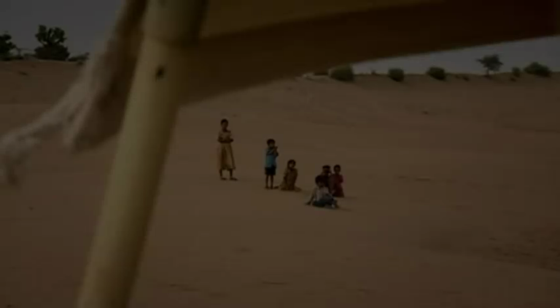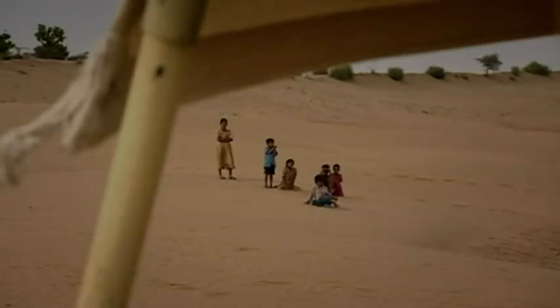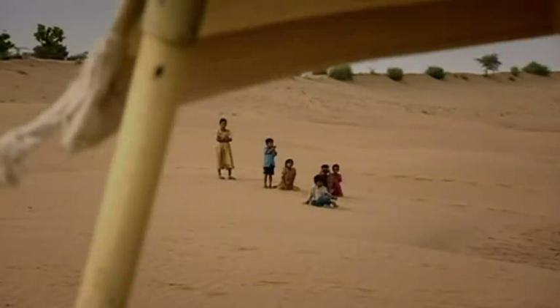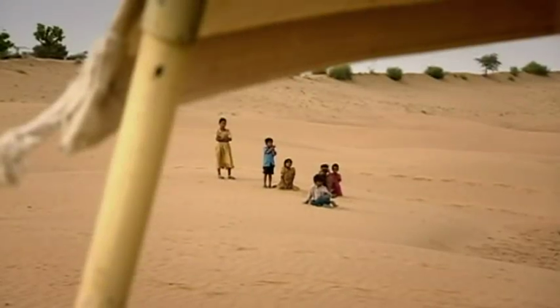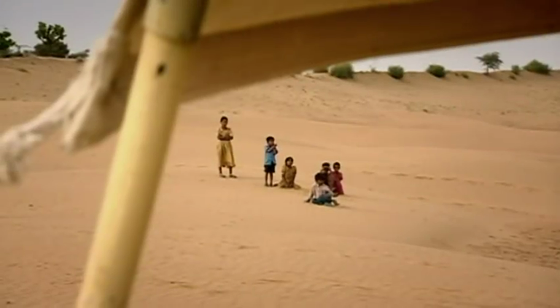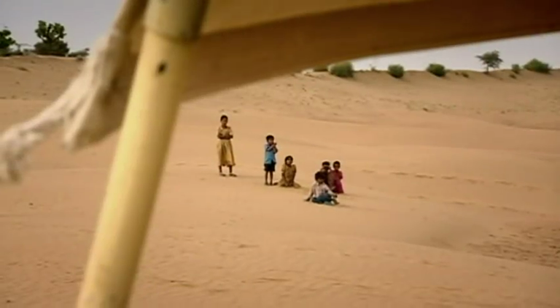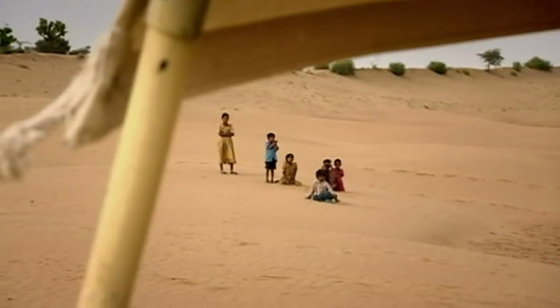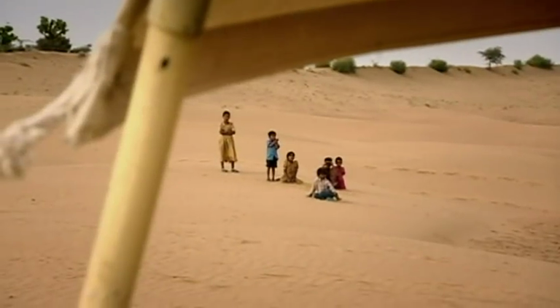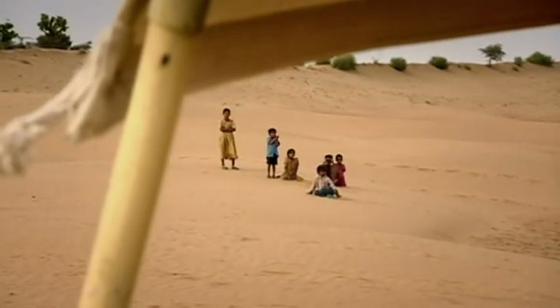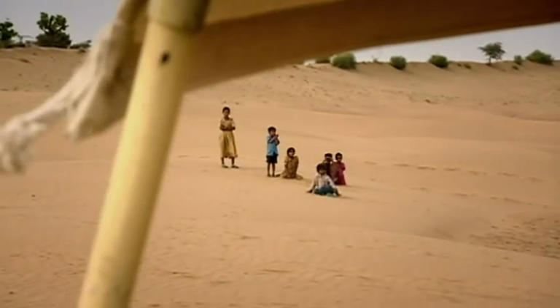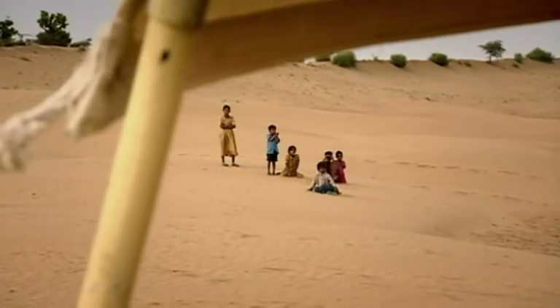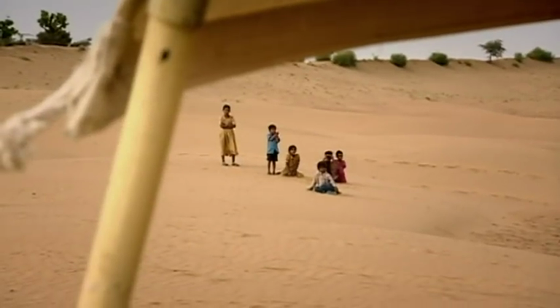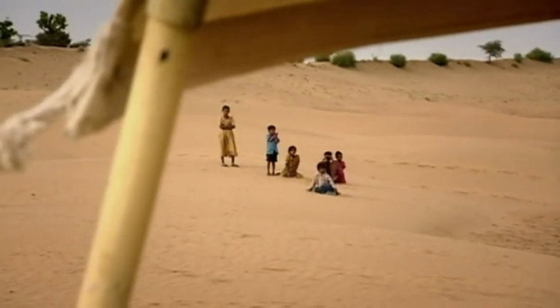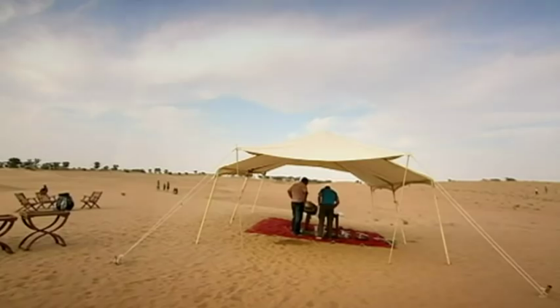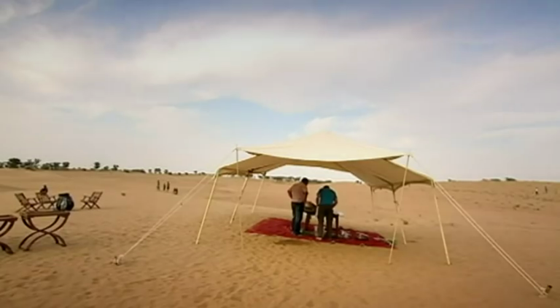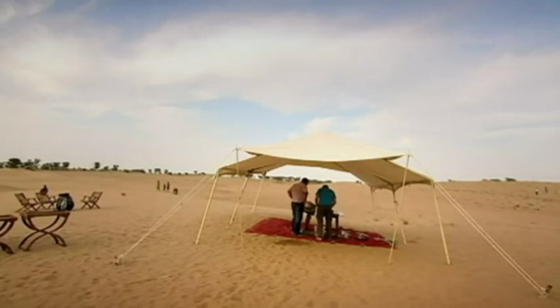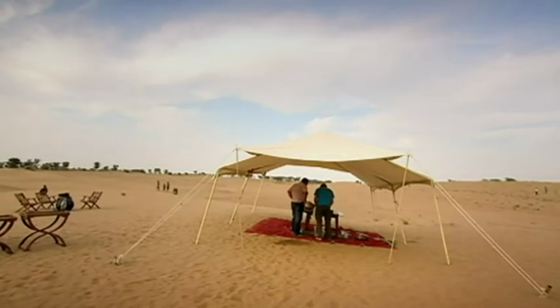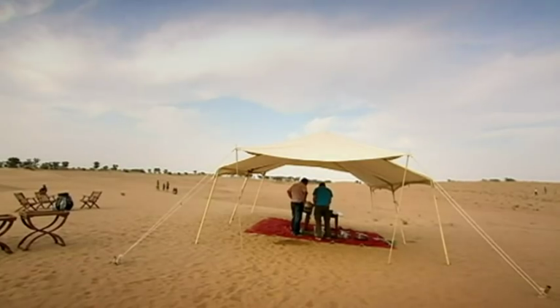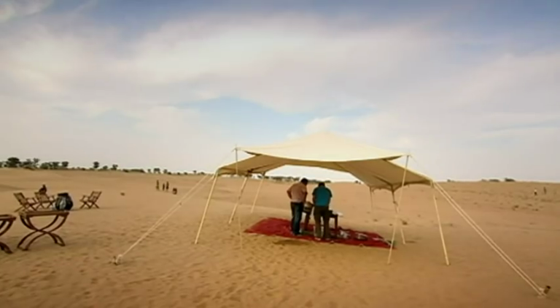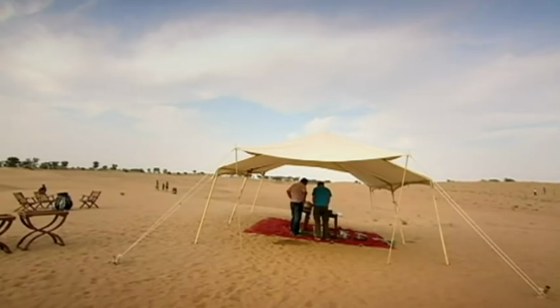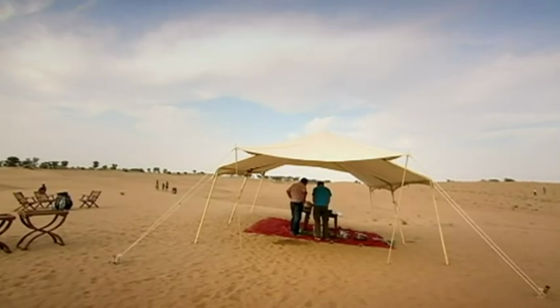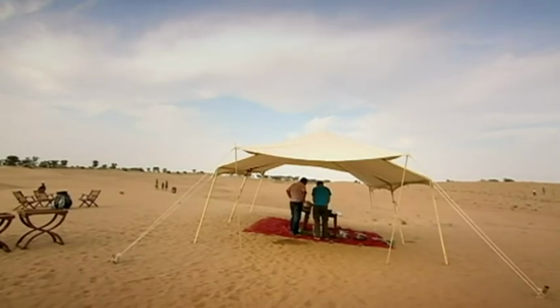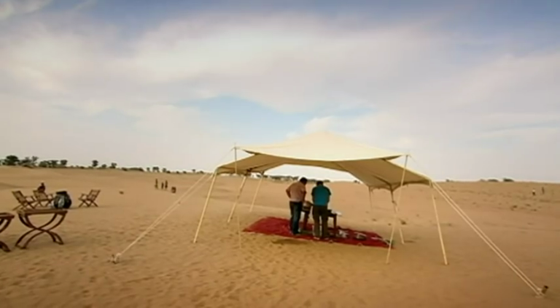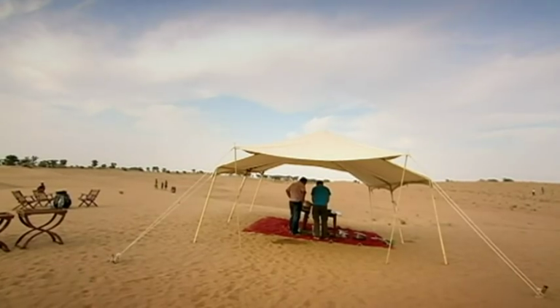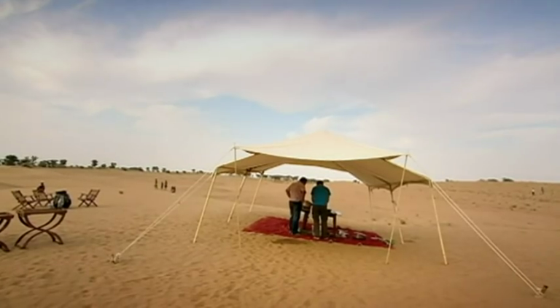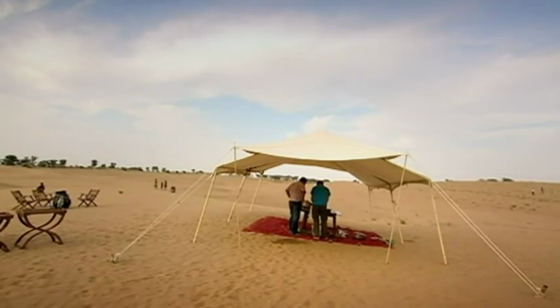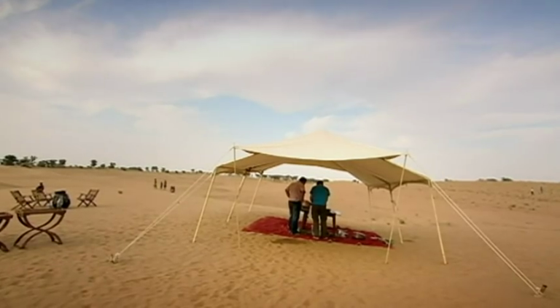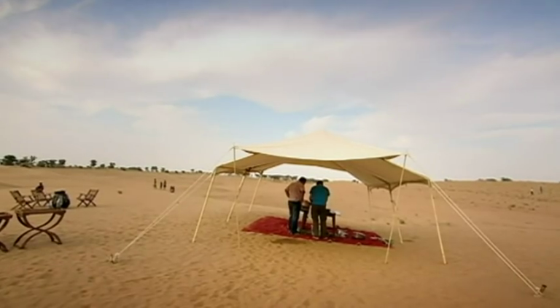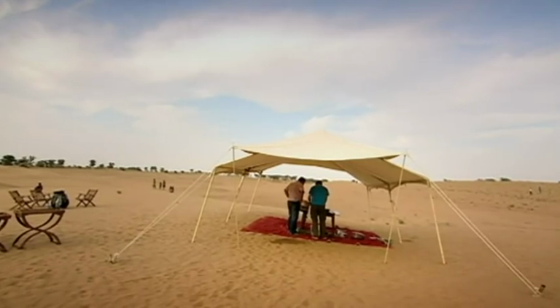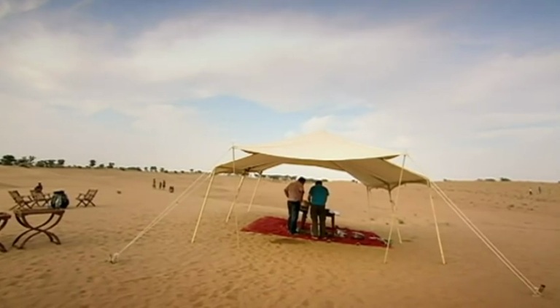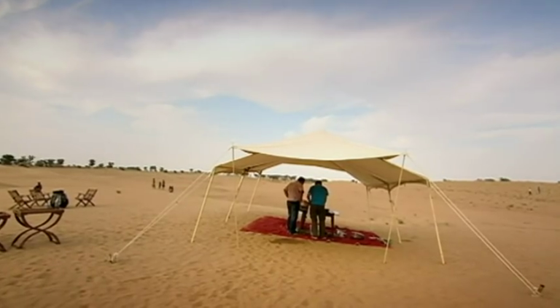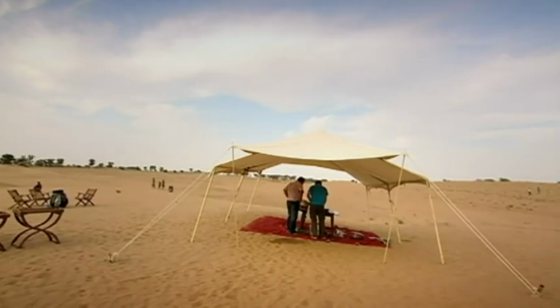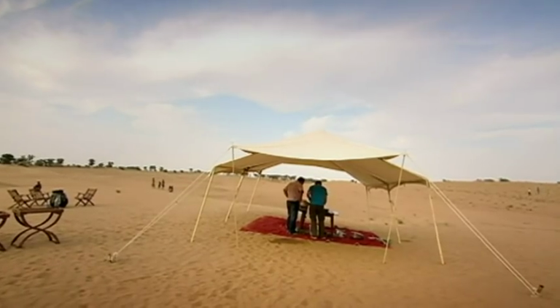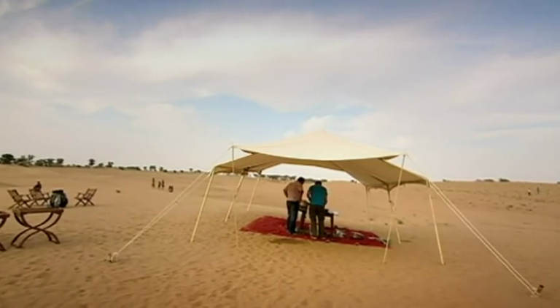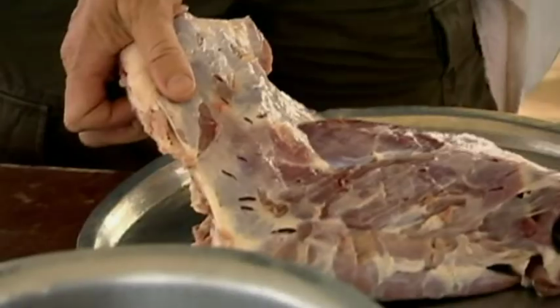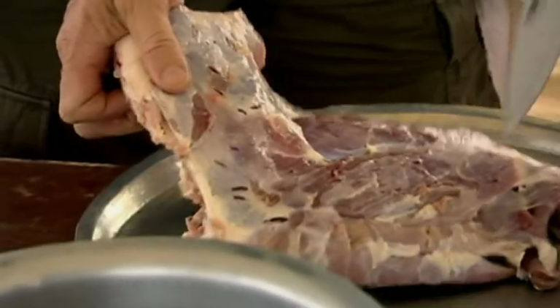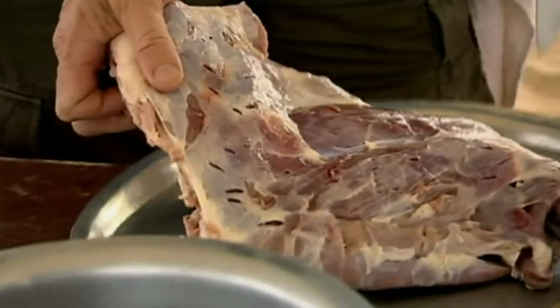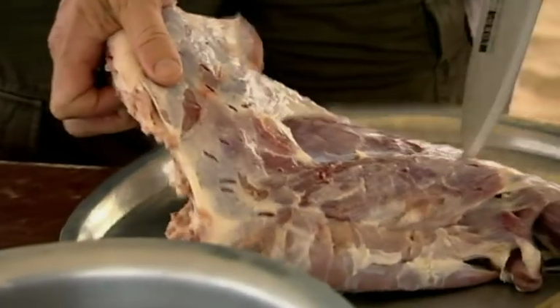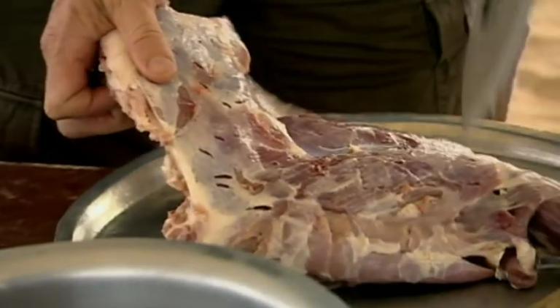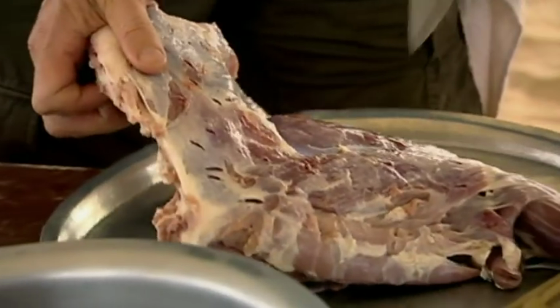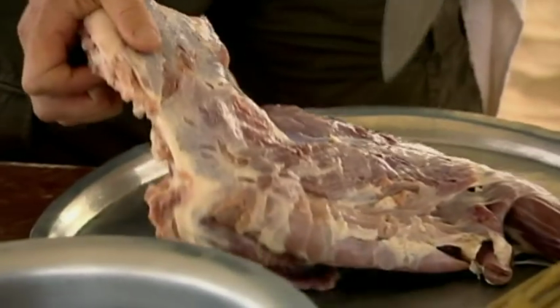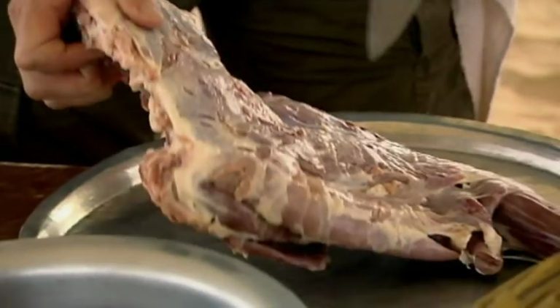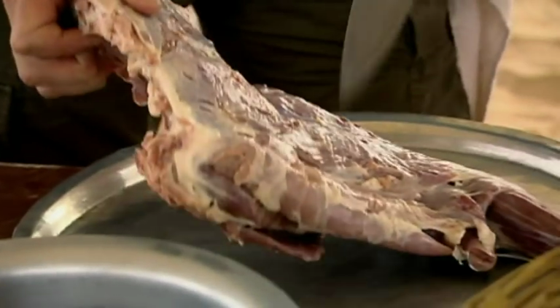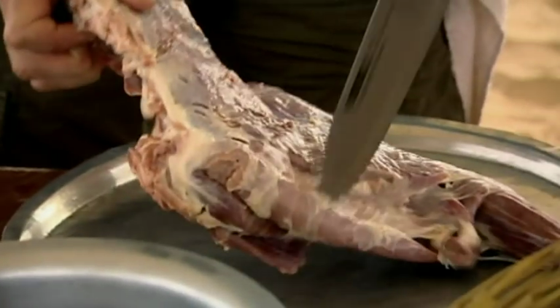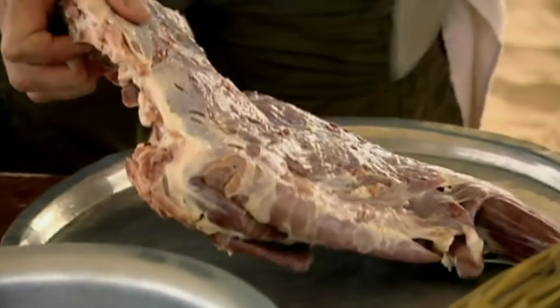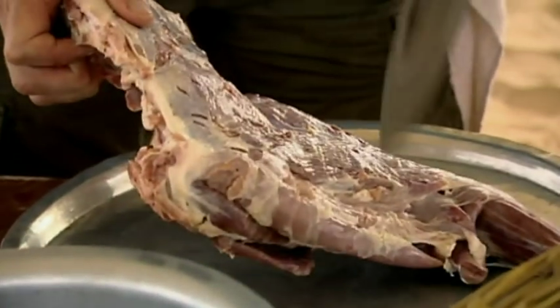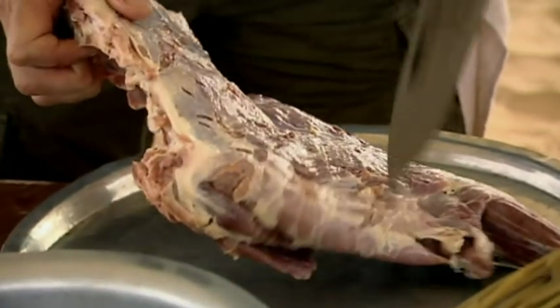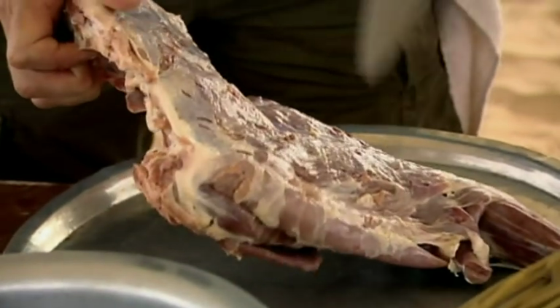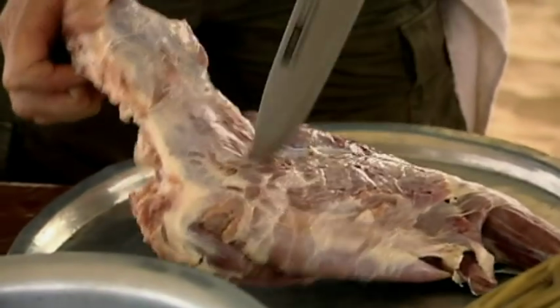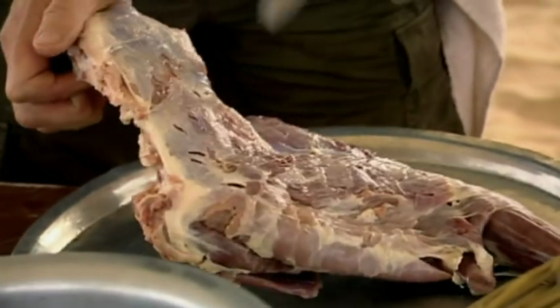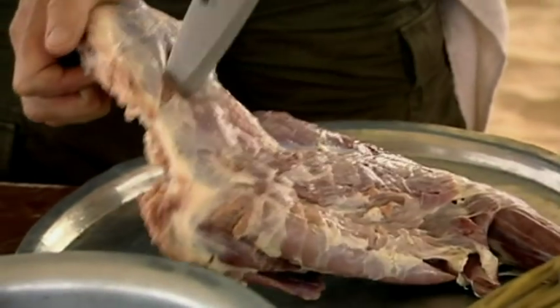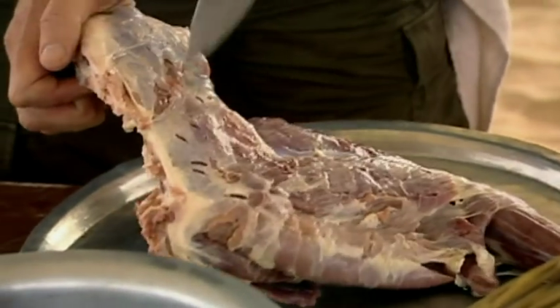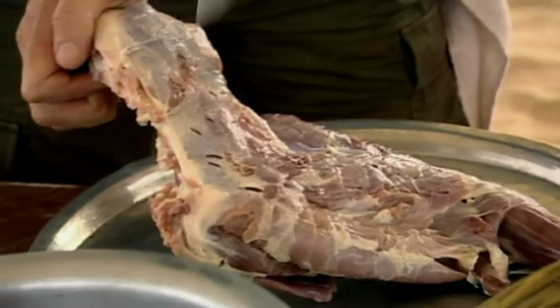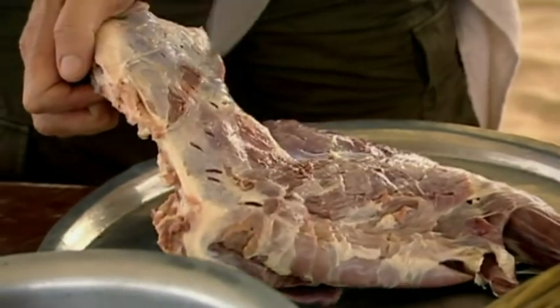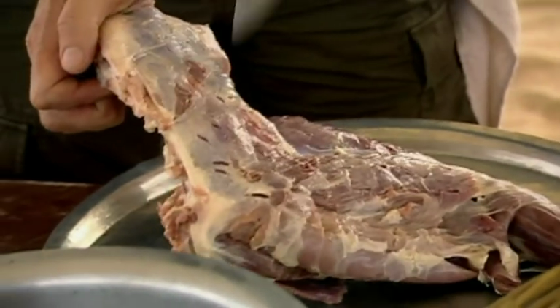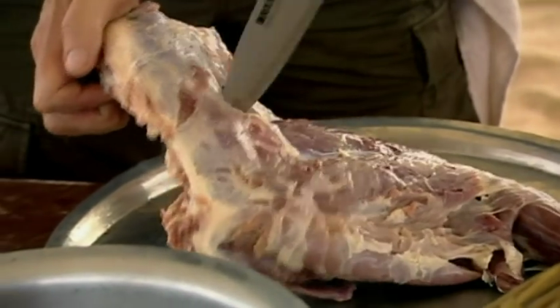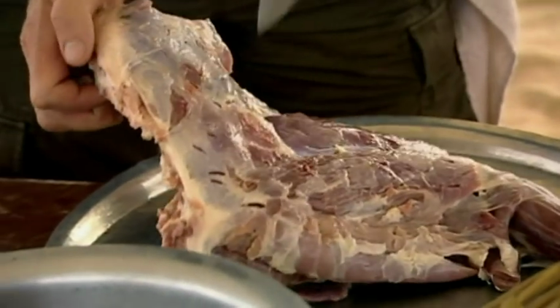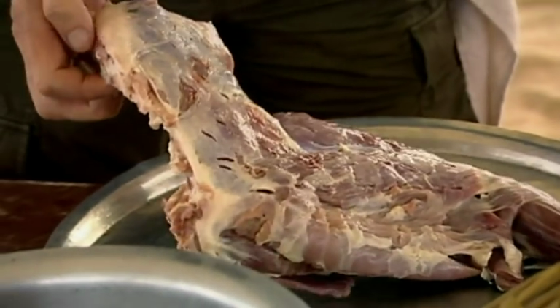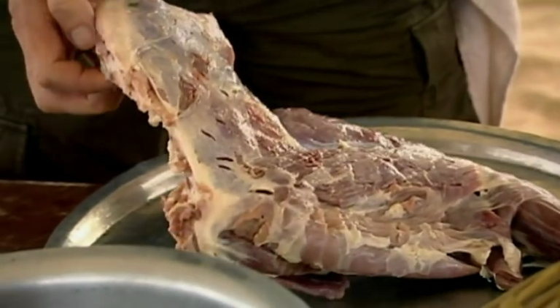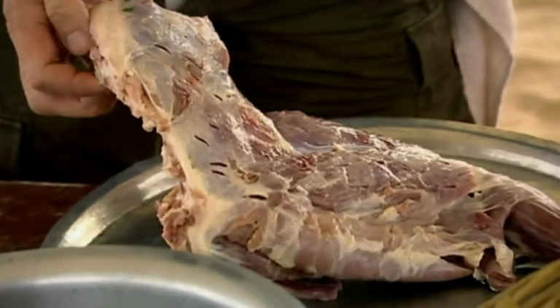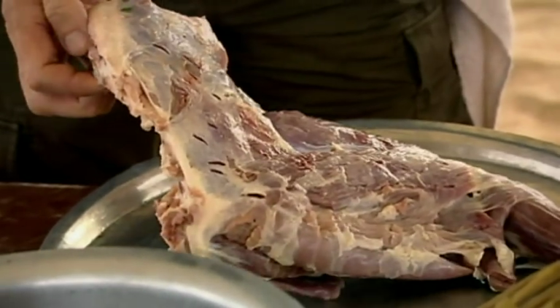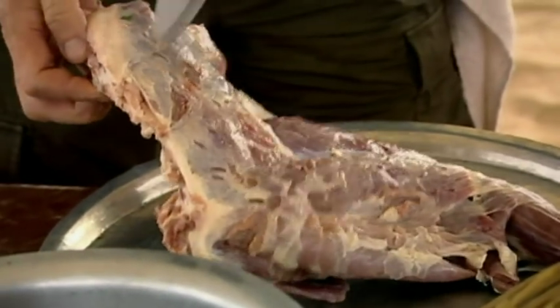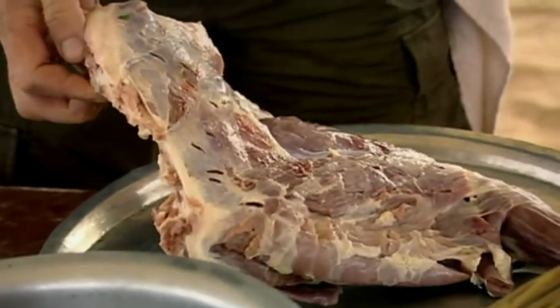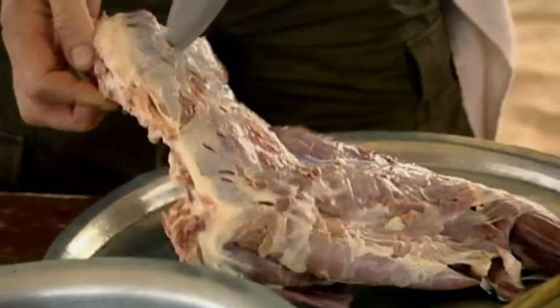I'm cooking for Bozo's desert dinner party tonight, and he's teaching me a slow-cooked meat dish called Kudgadgosh, made with goat.